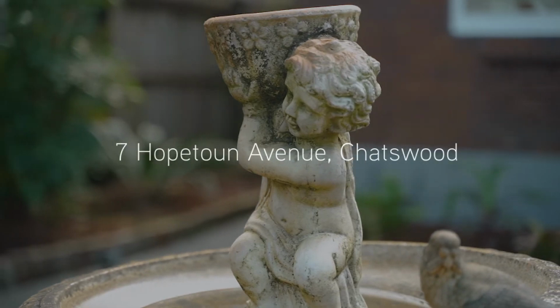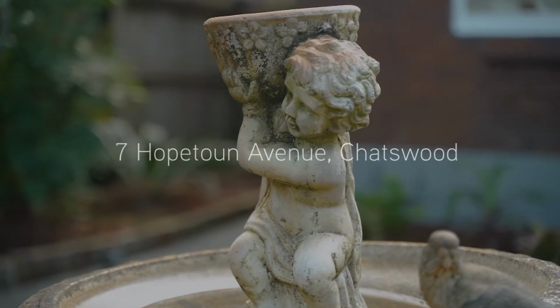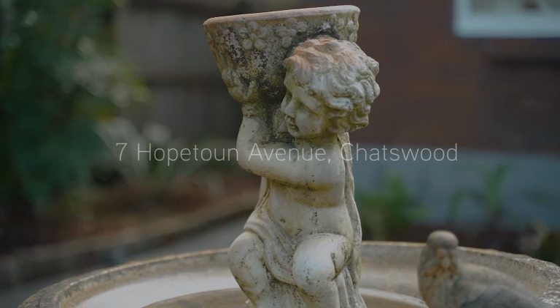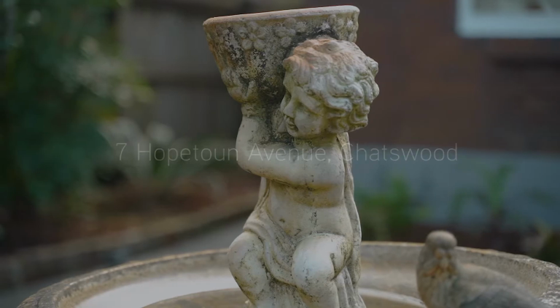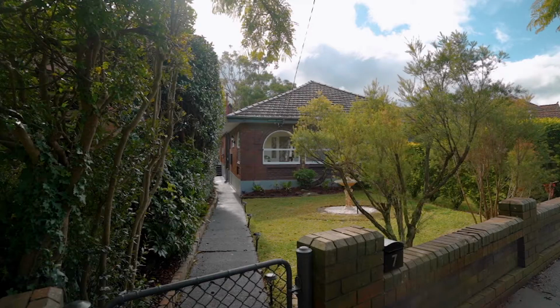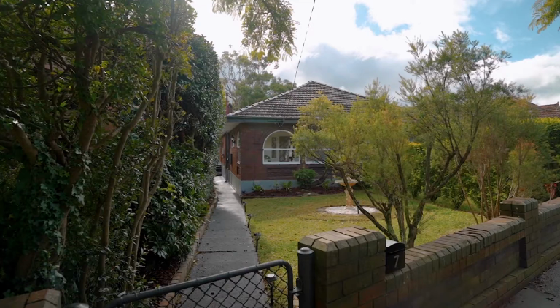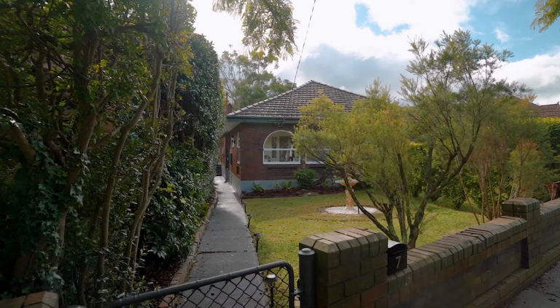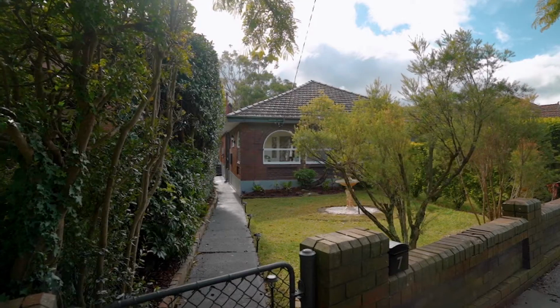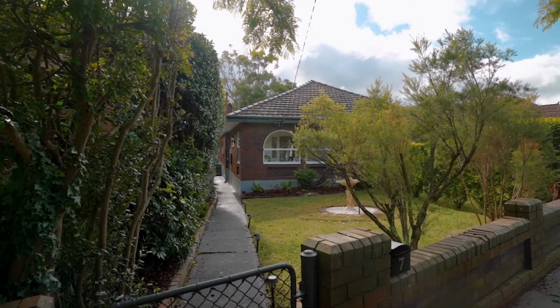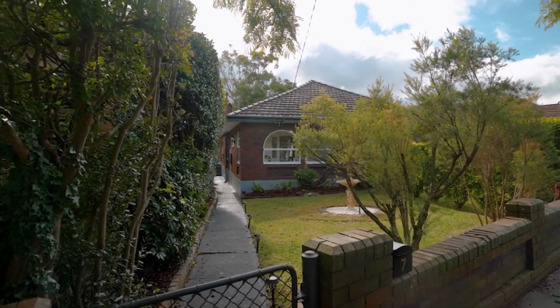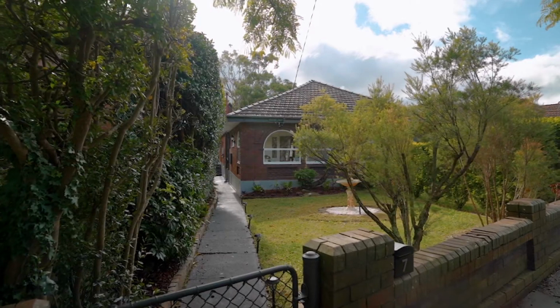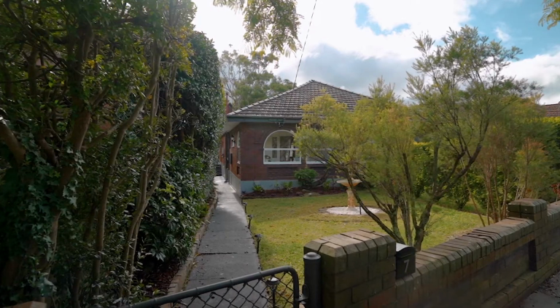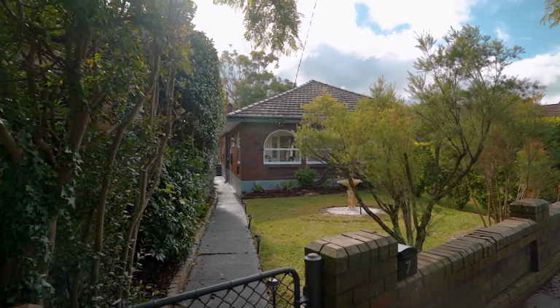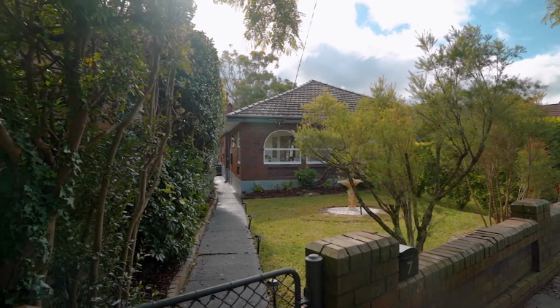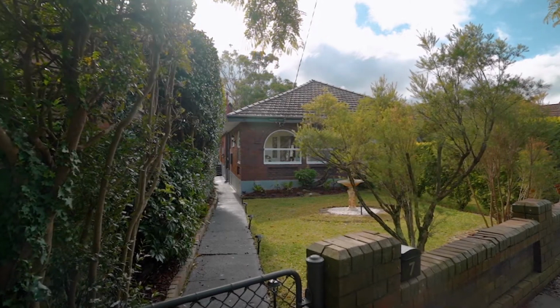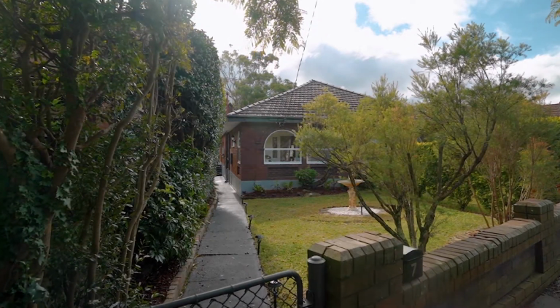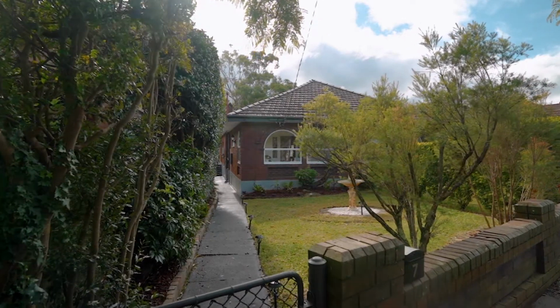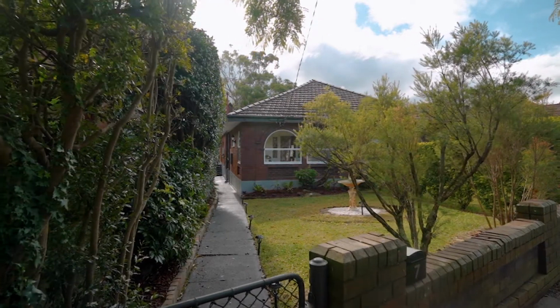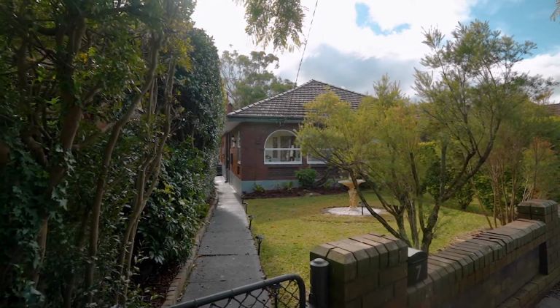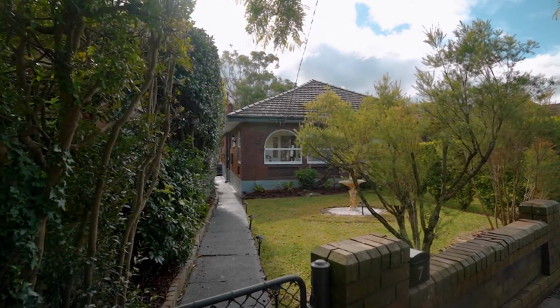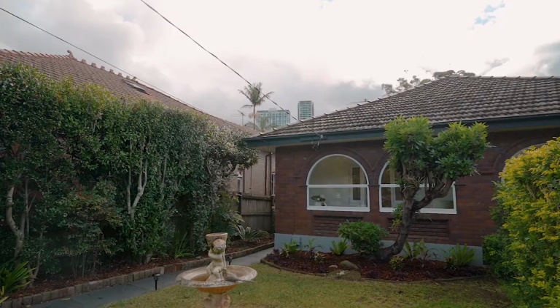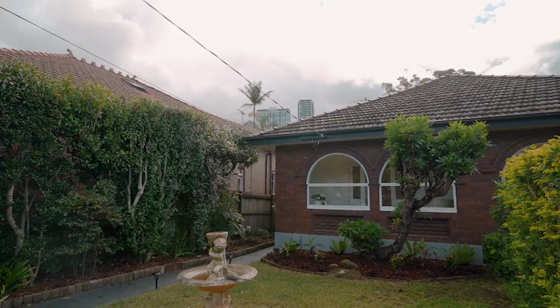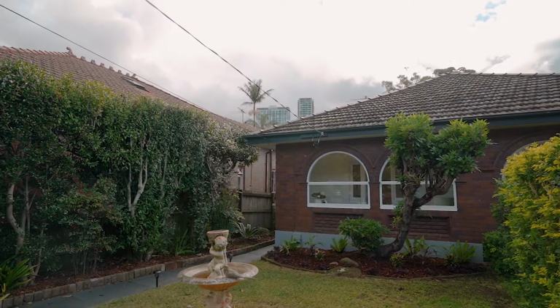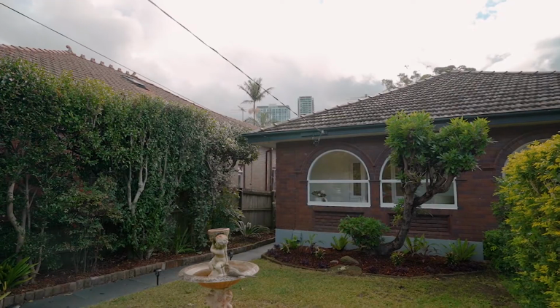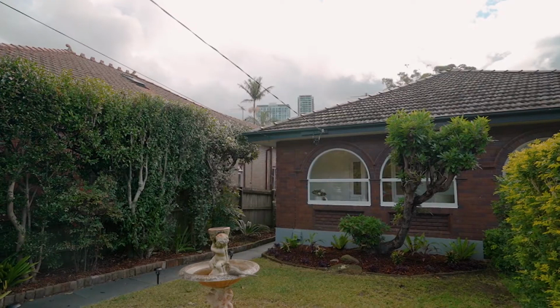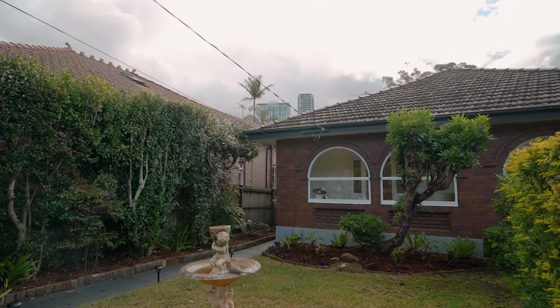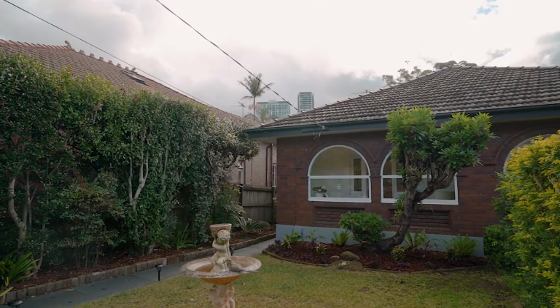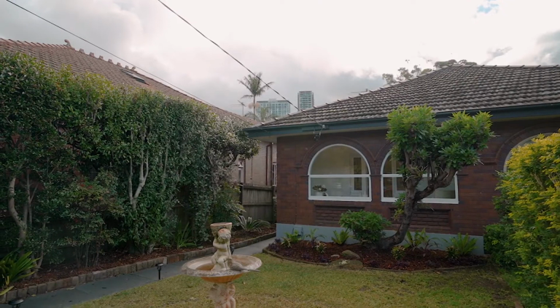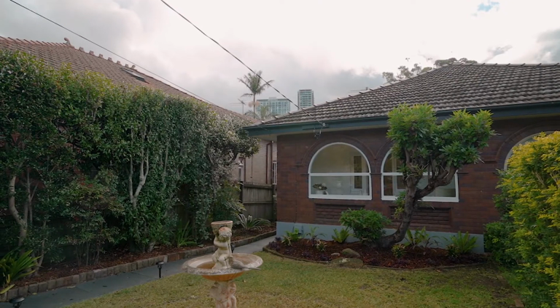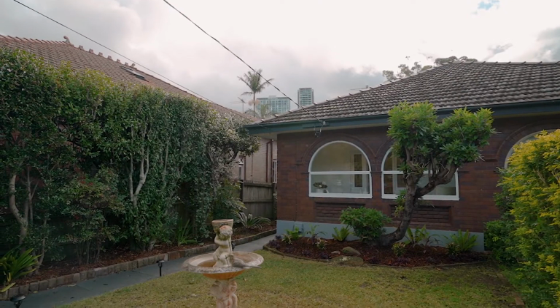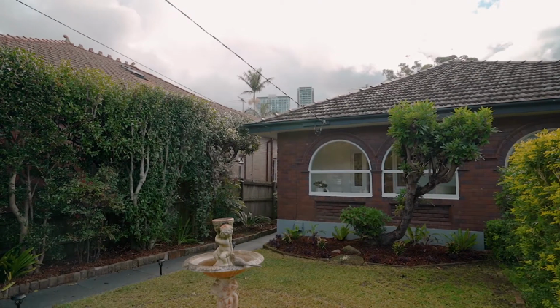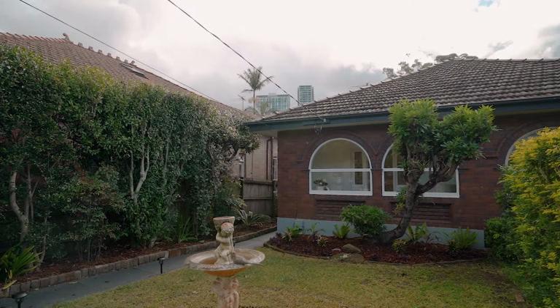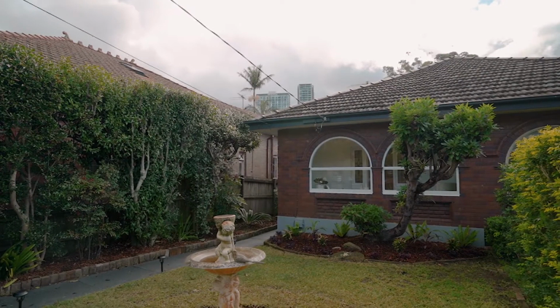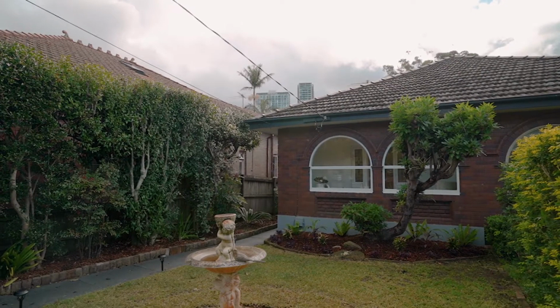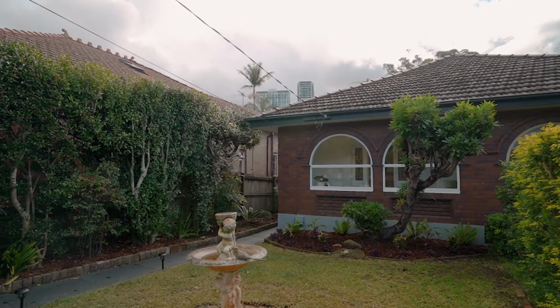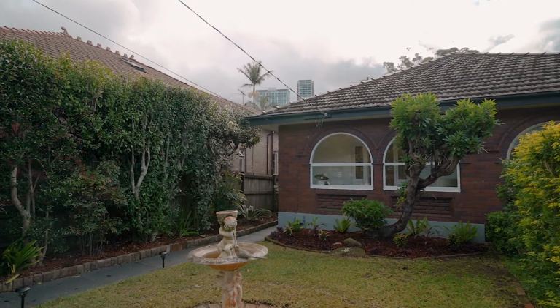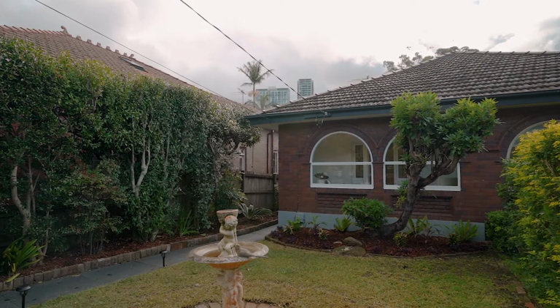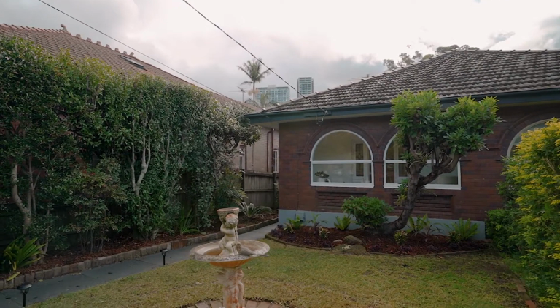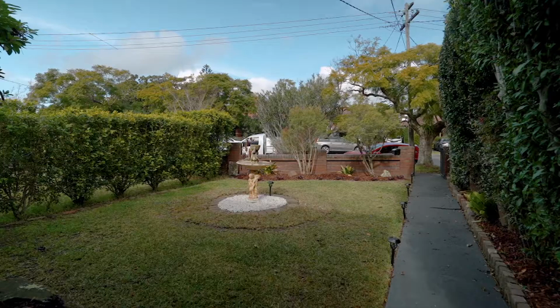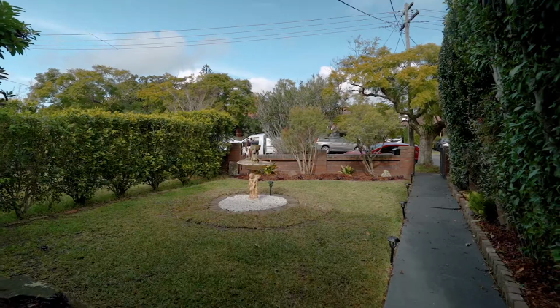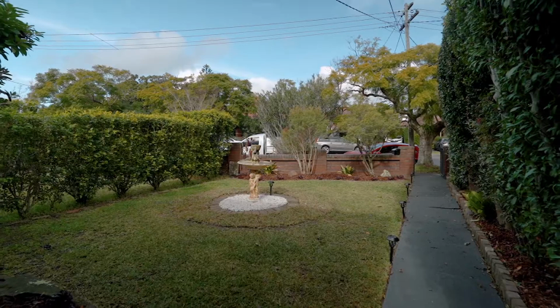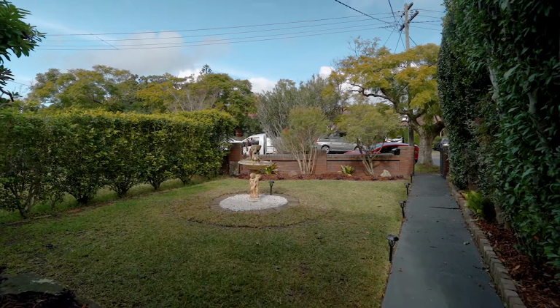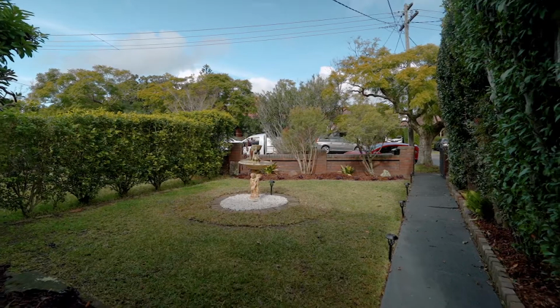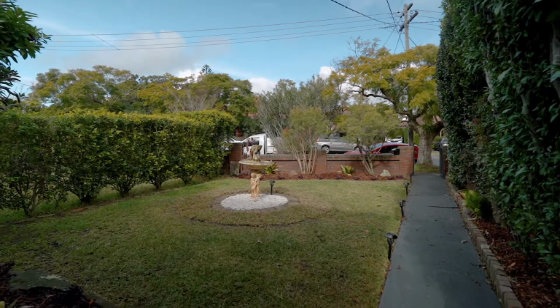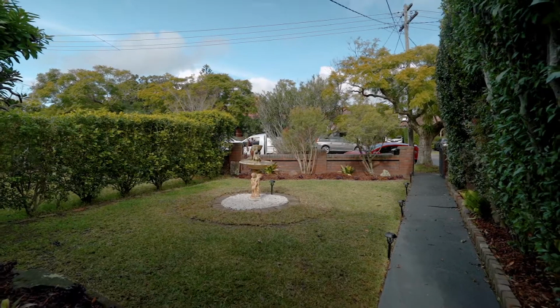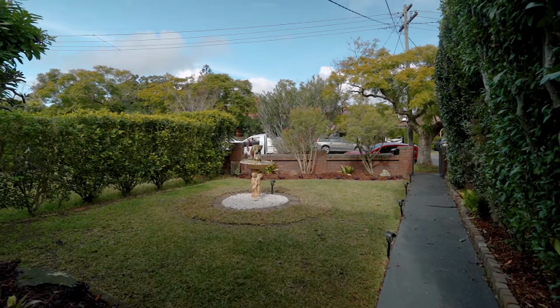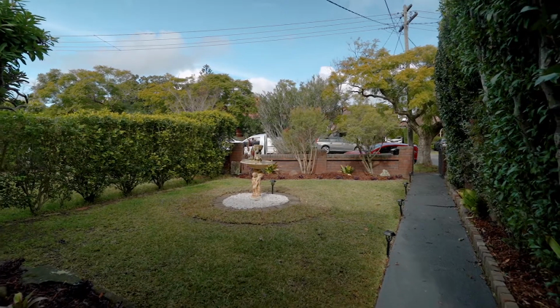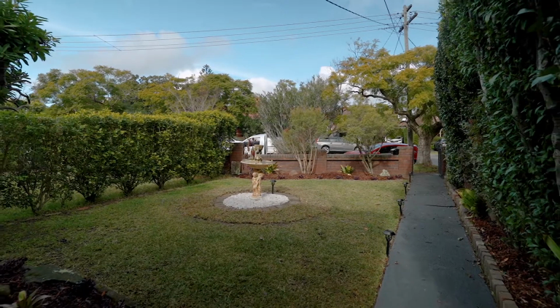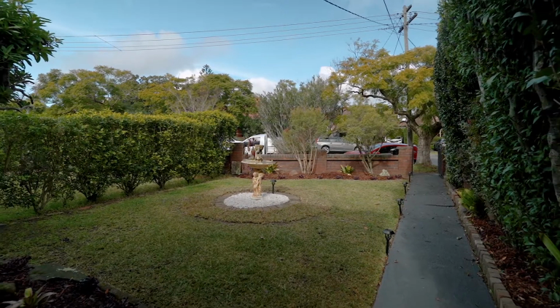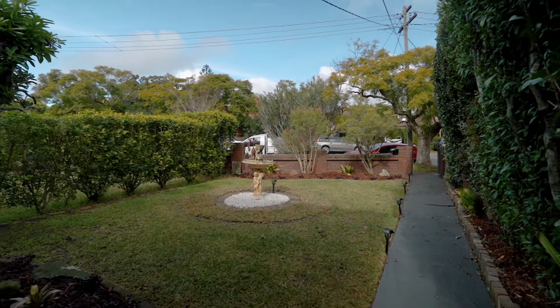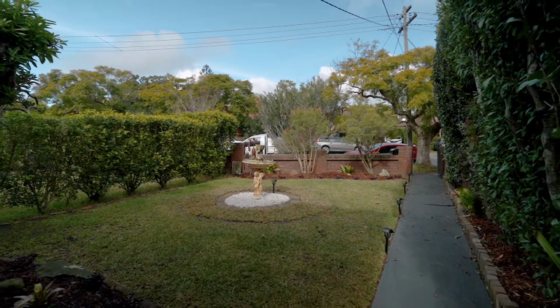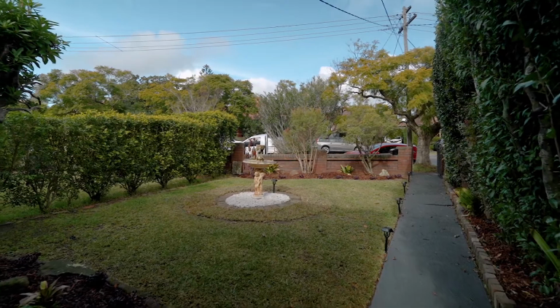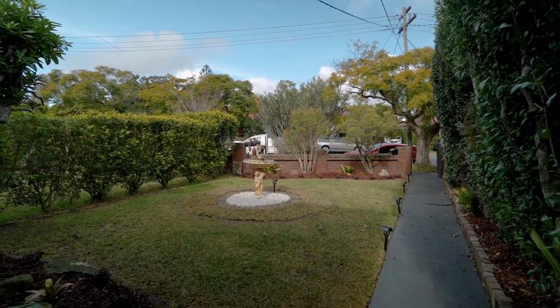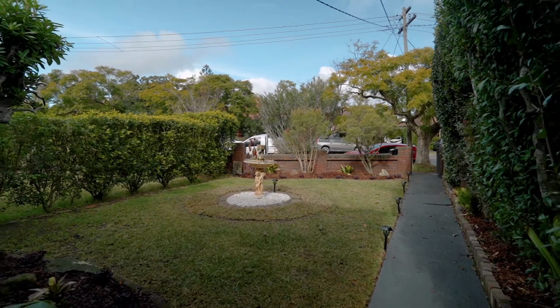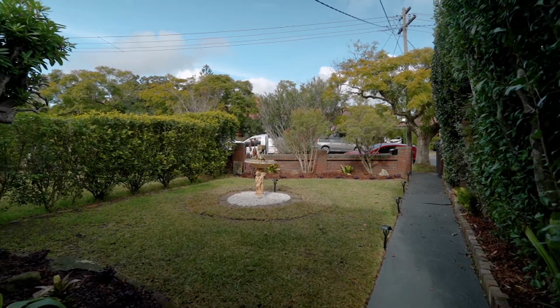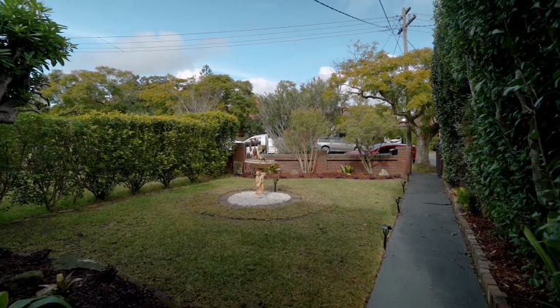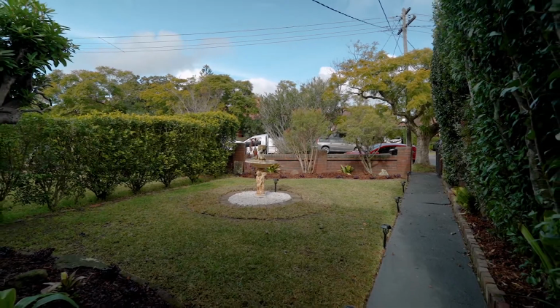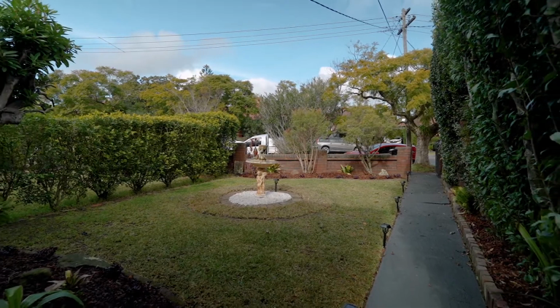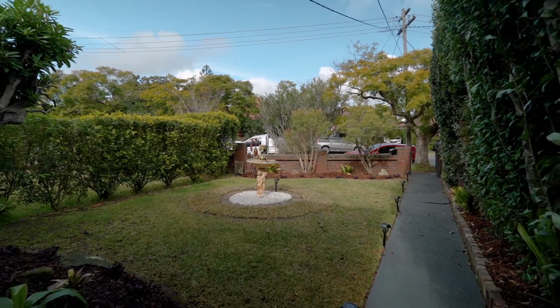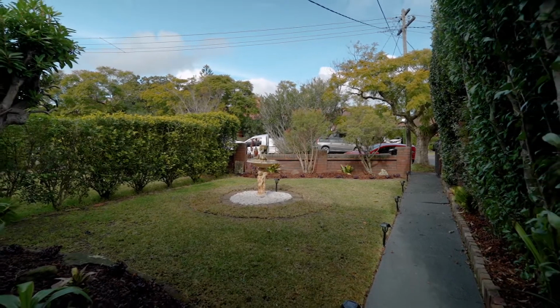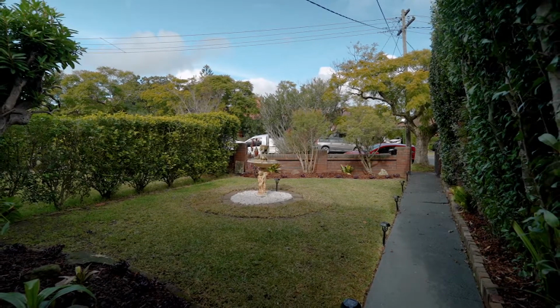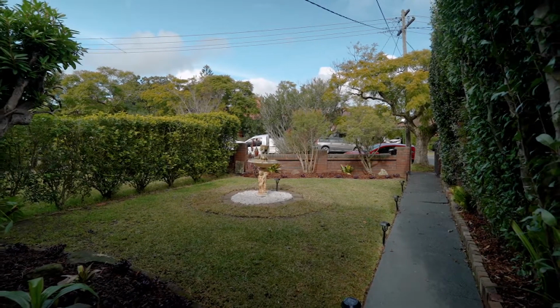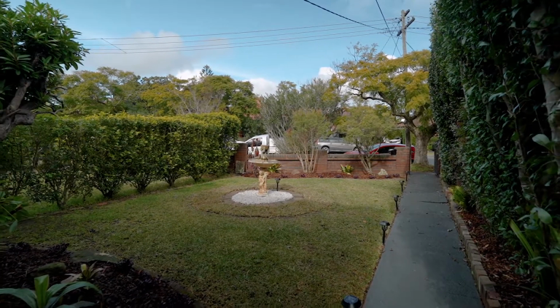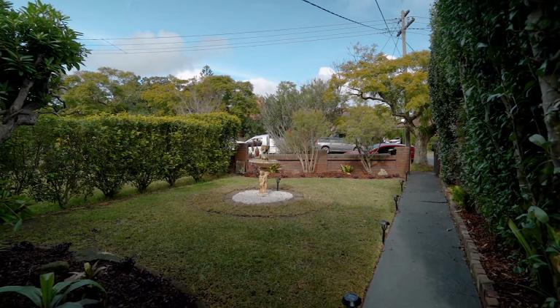An exquisite home in a quiet yet convenient location — welcome to 7 Hopeton Avenue, Chatswood.